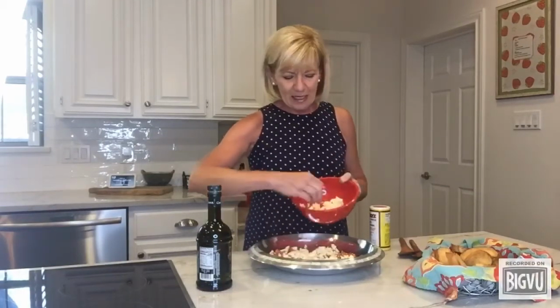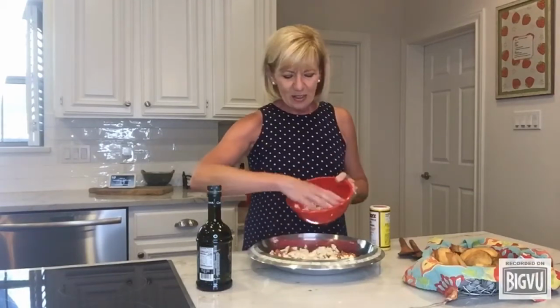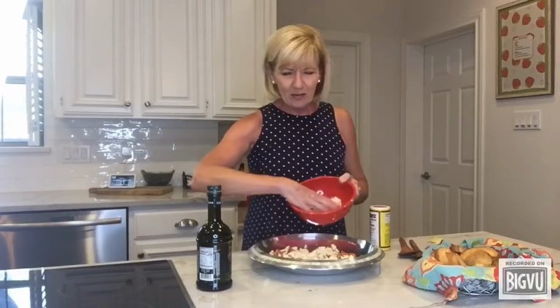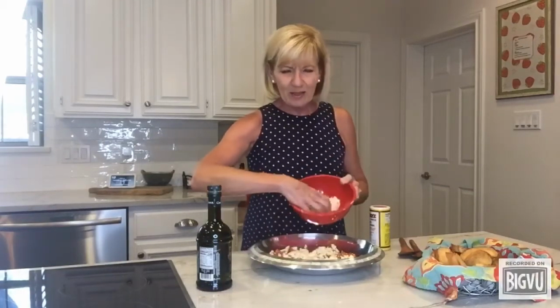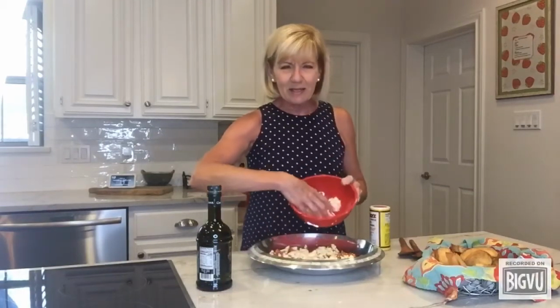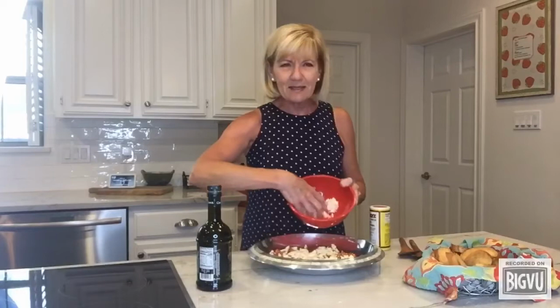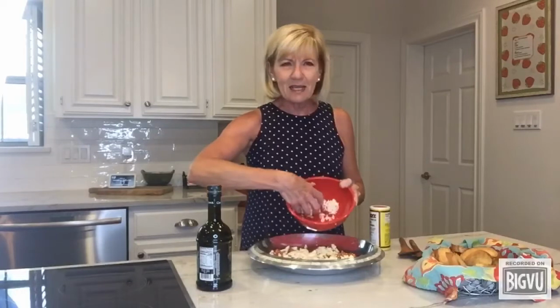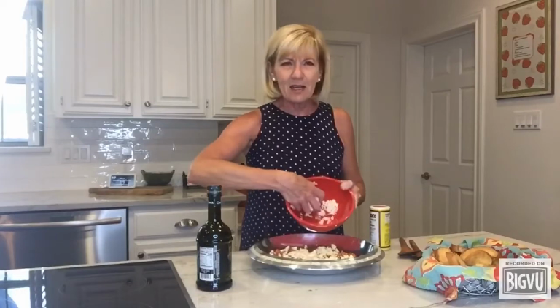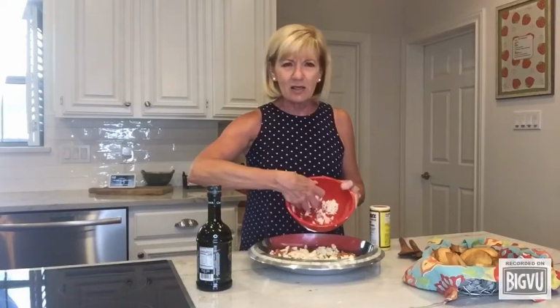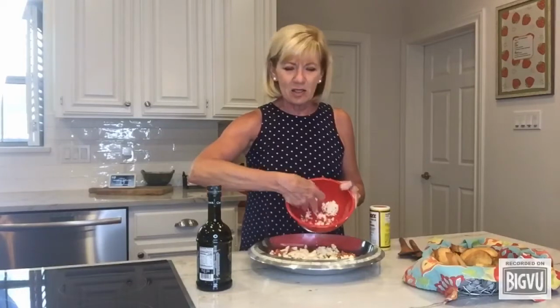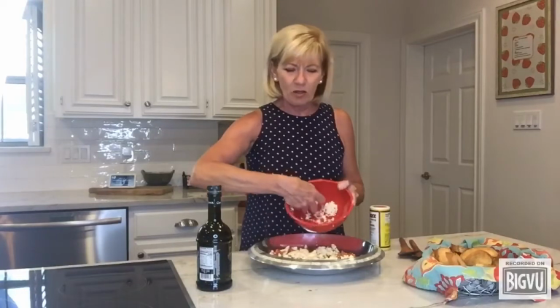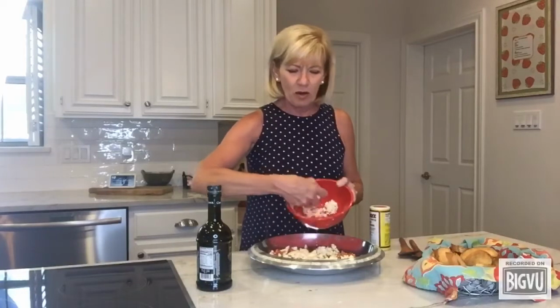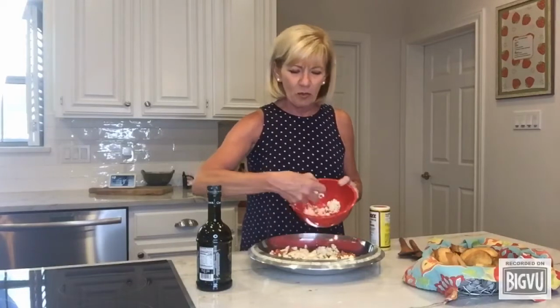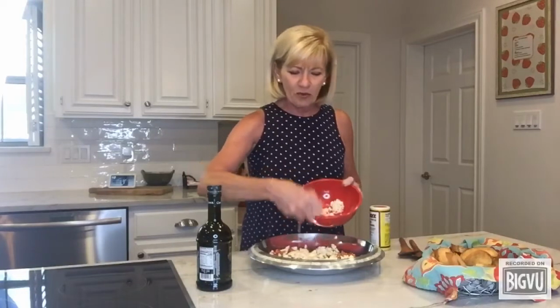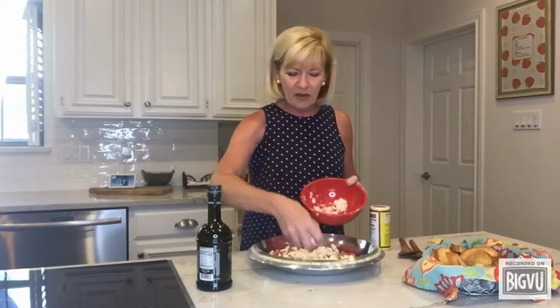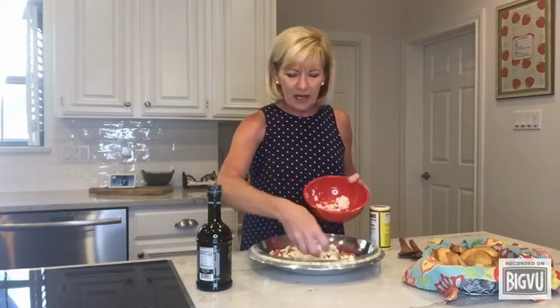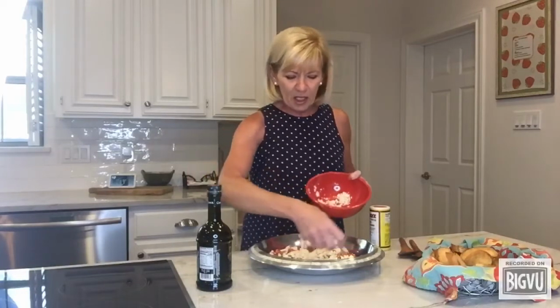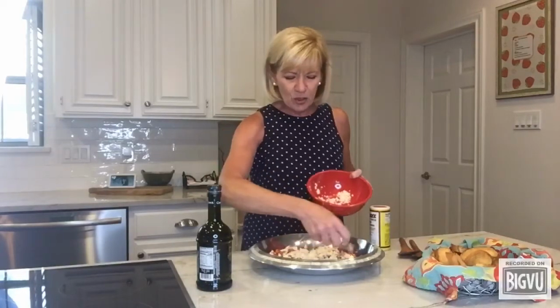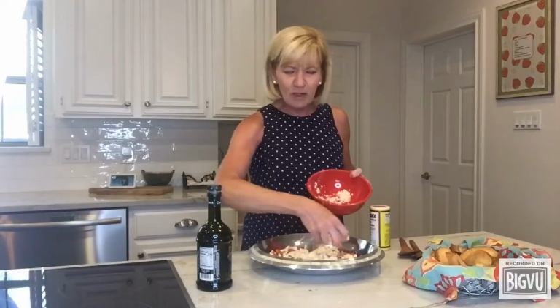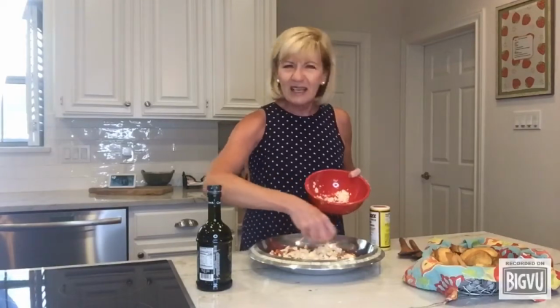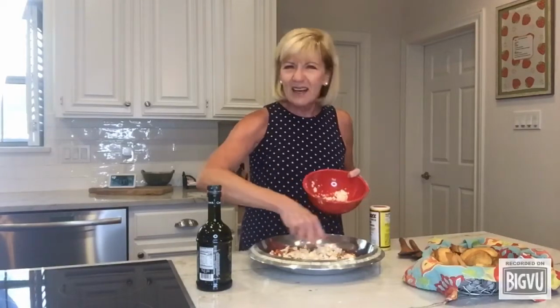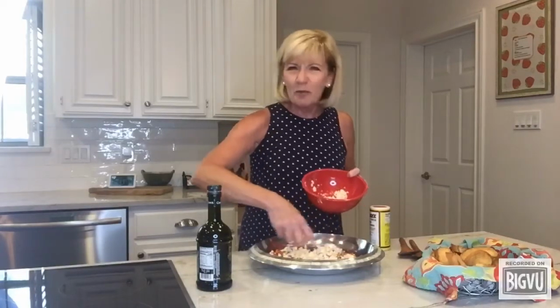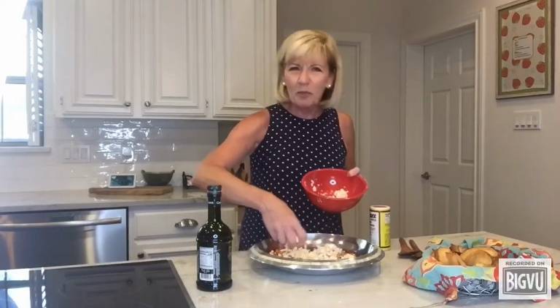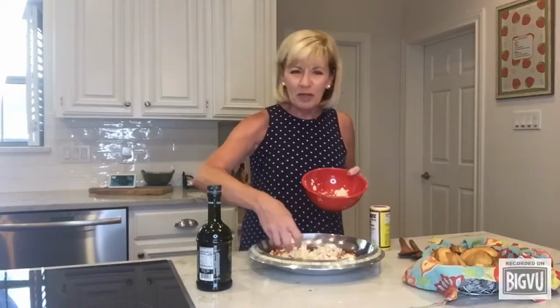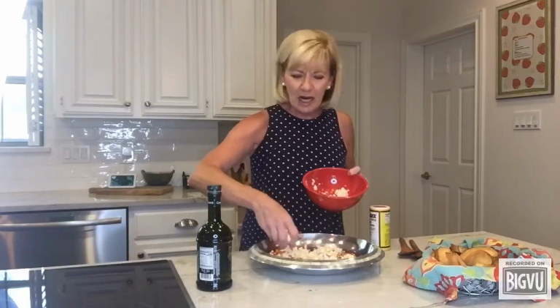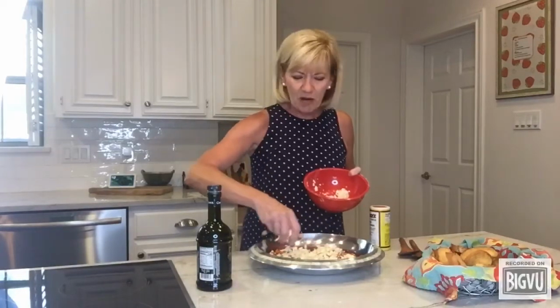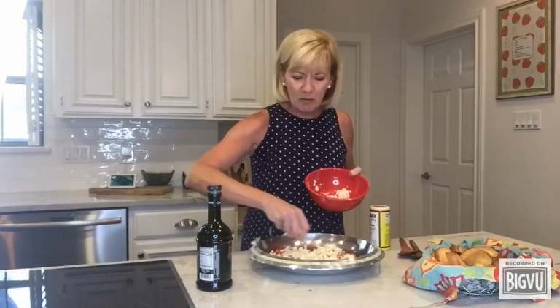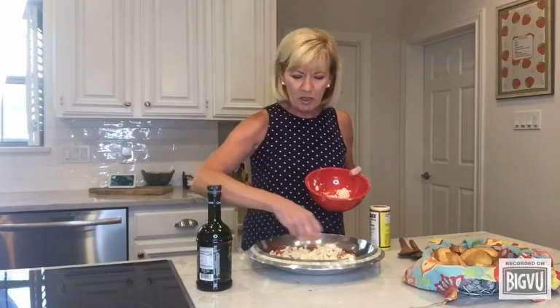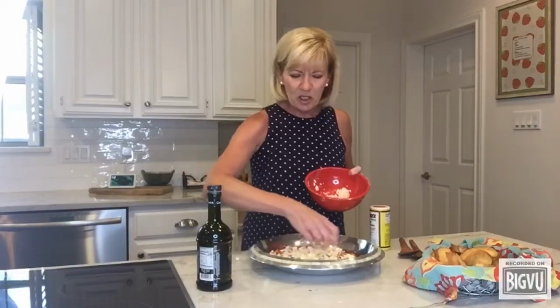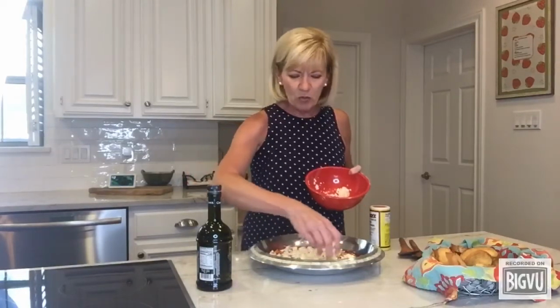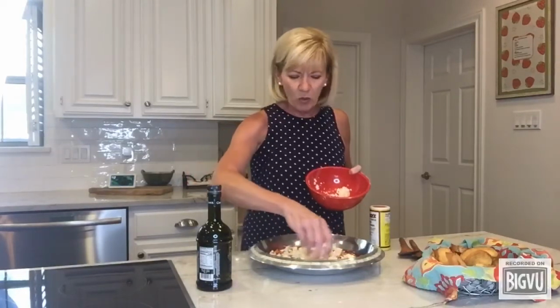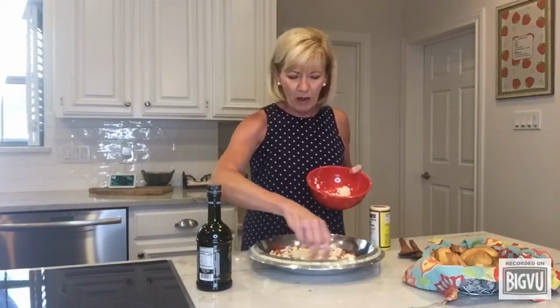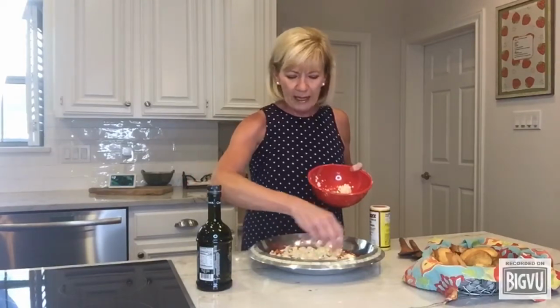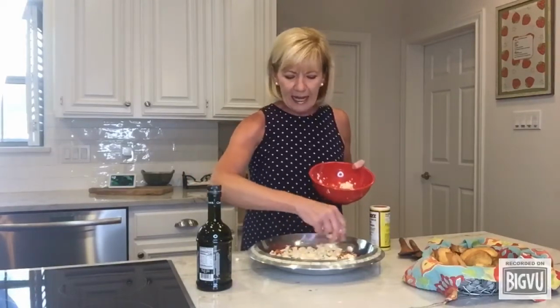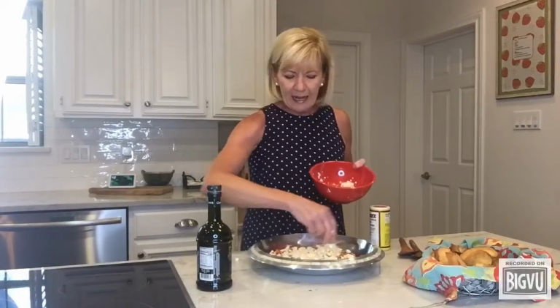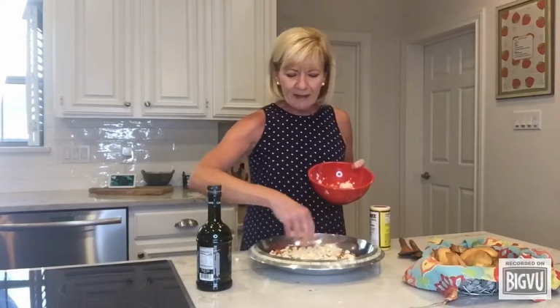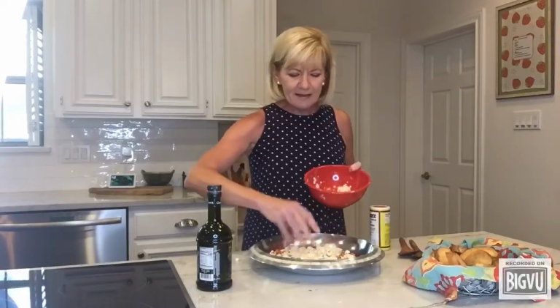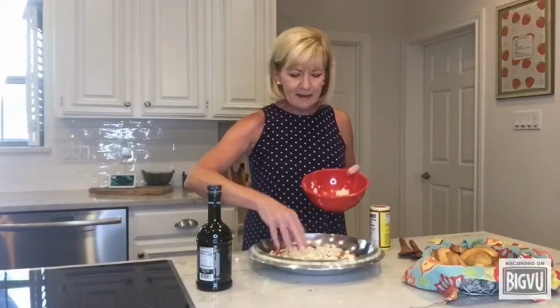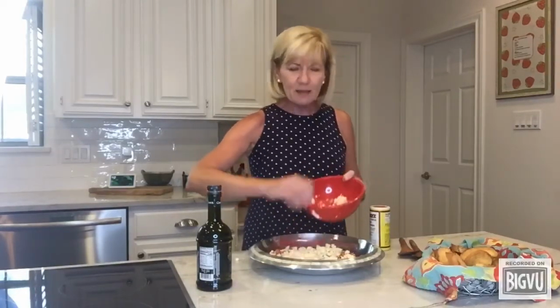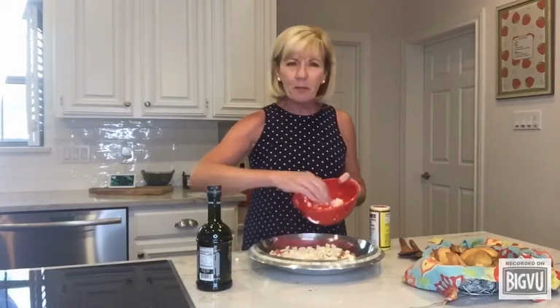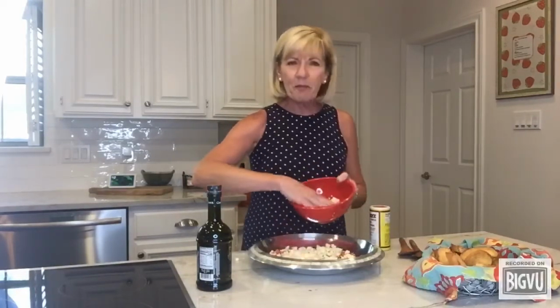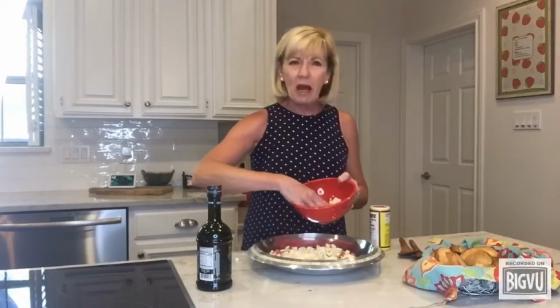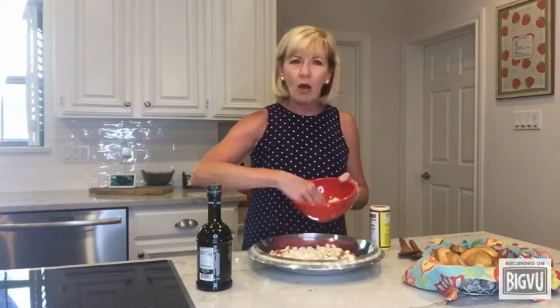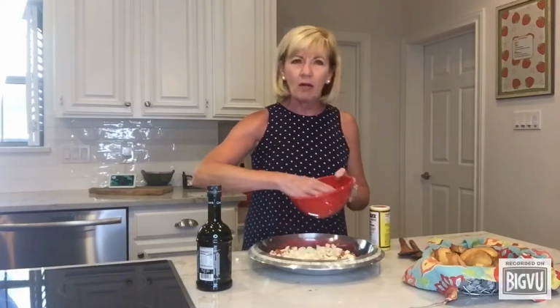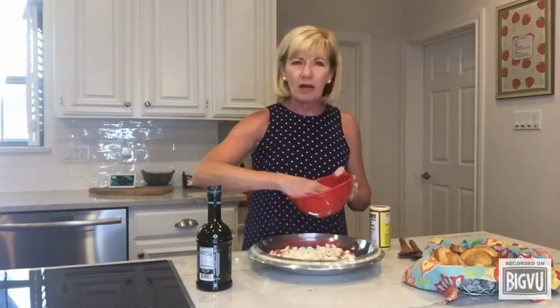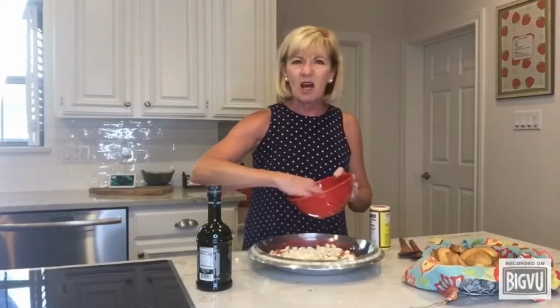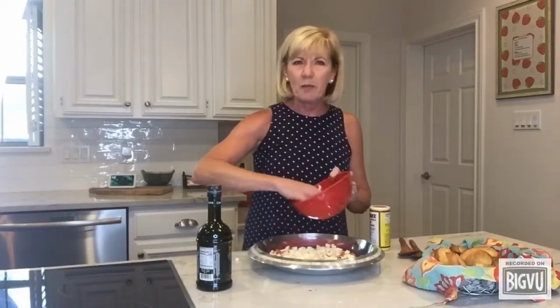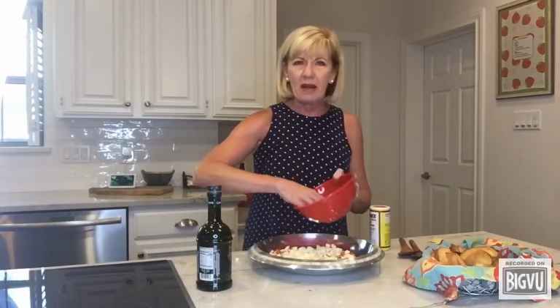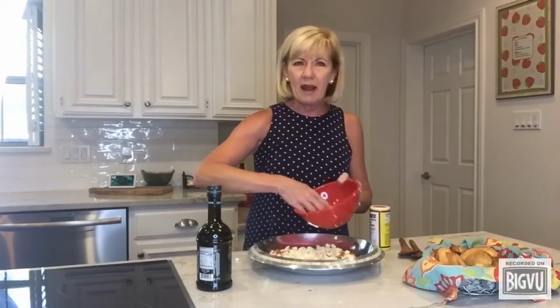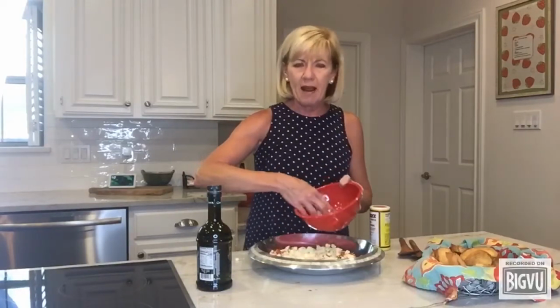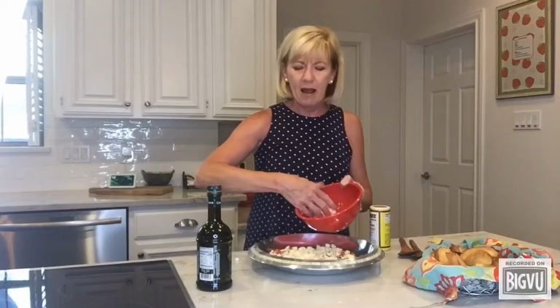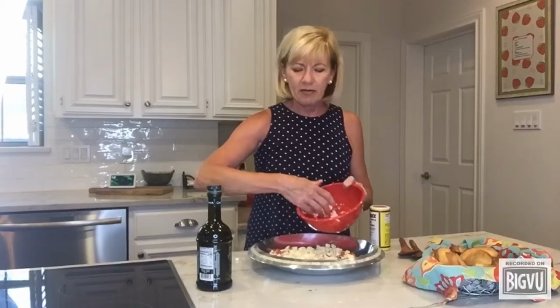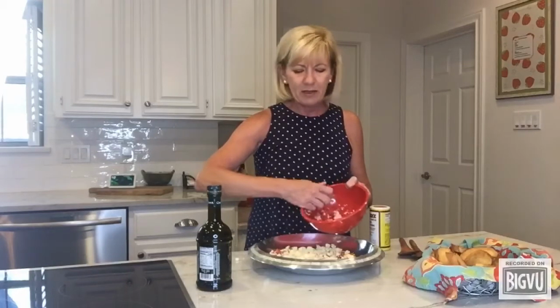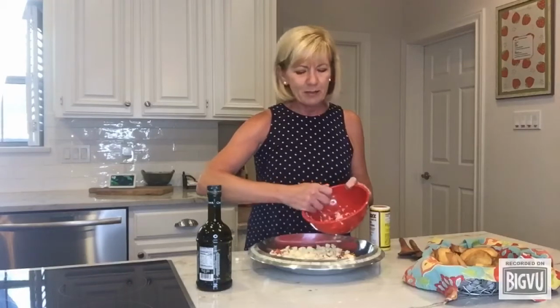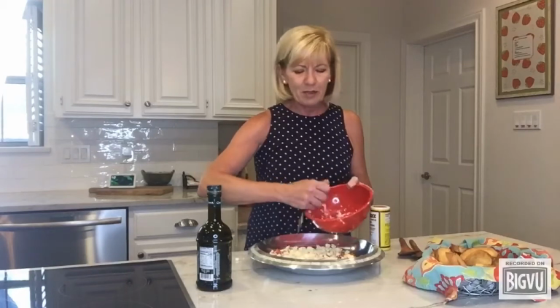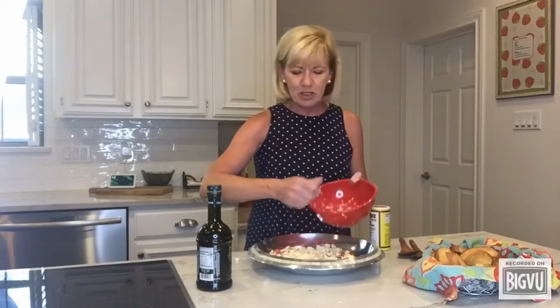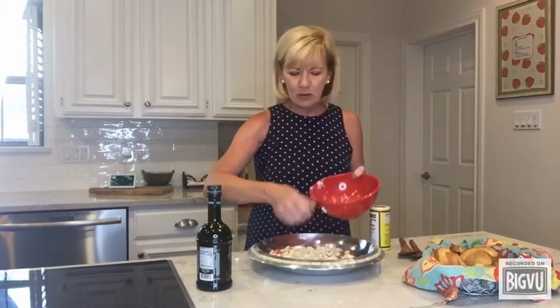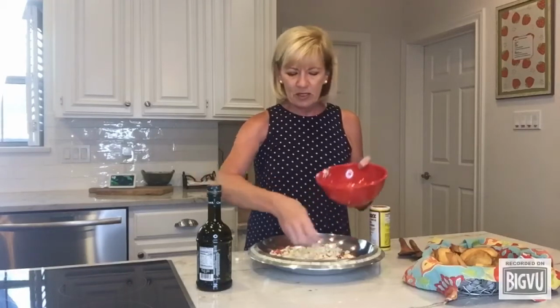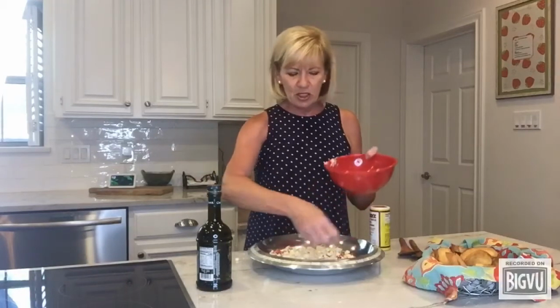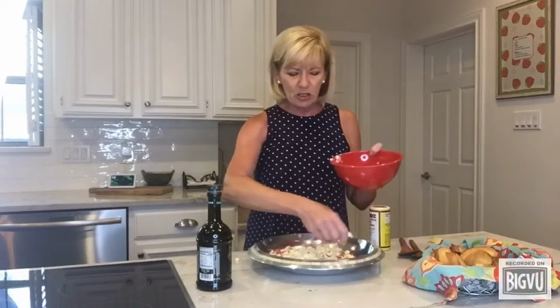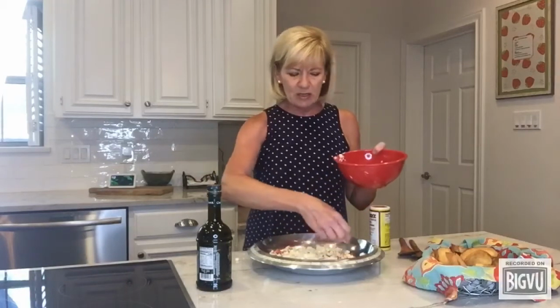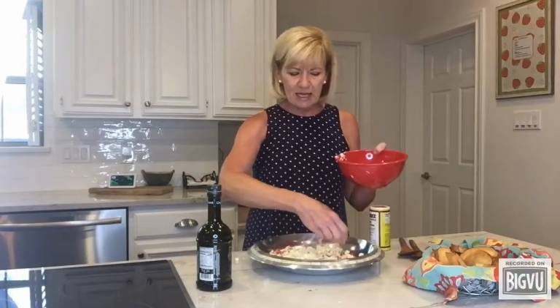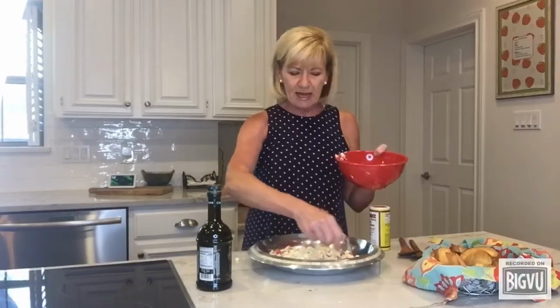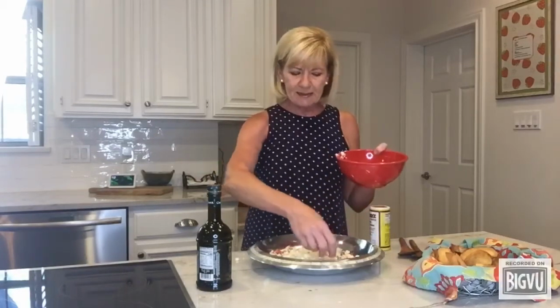So this is crumbled feta. You can kind of put however much you want — this is about a cup and a half but do it to your taste.